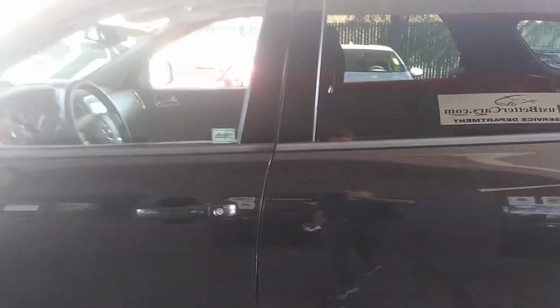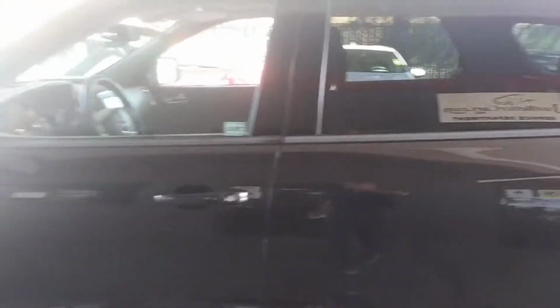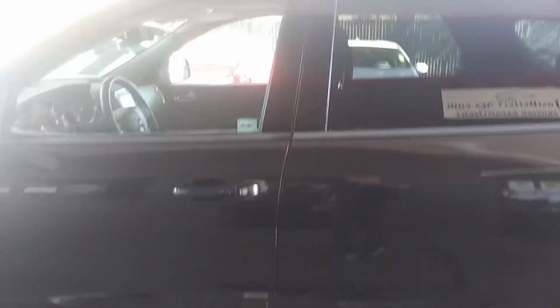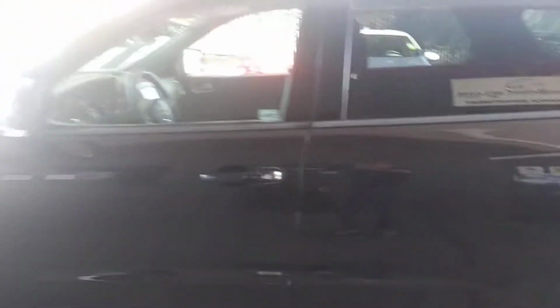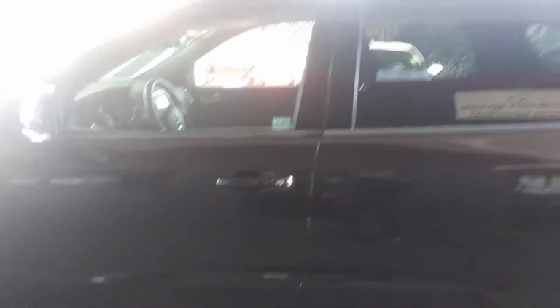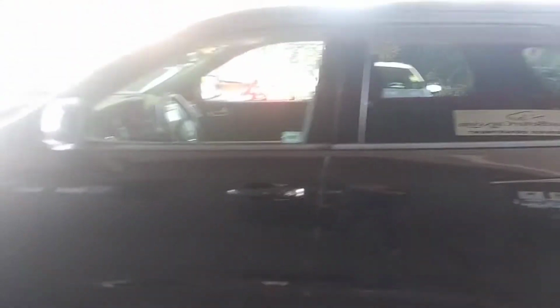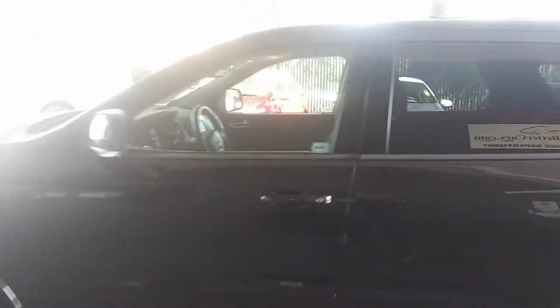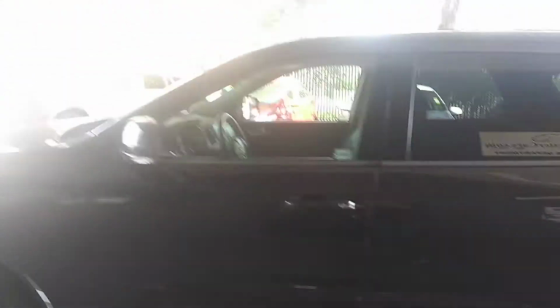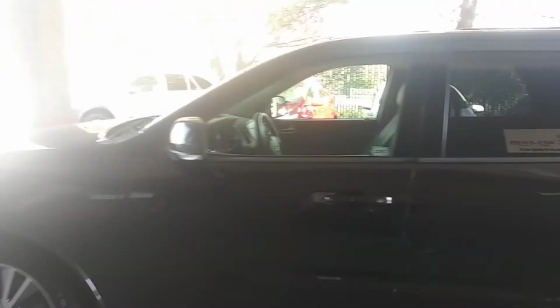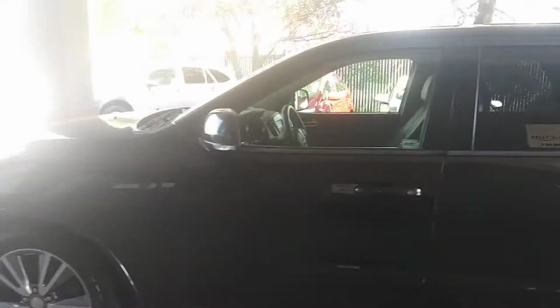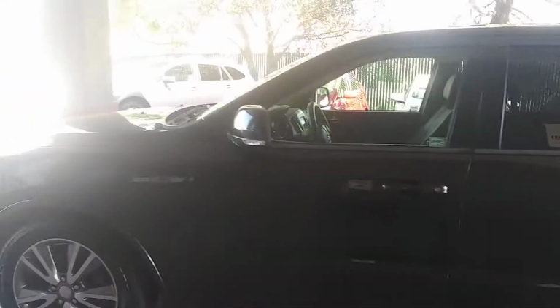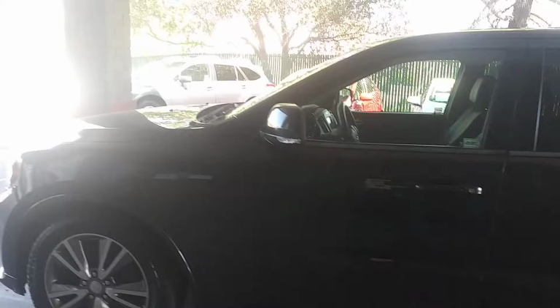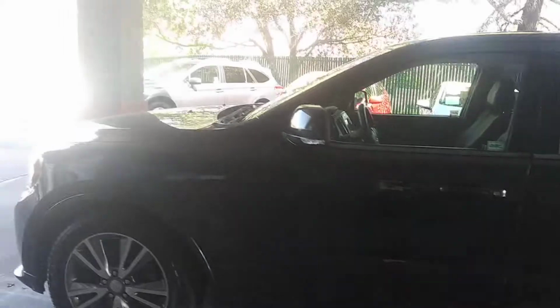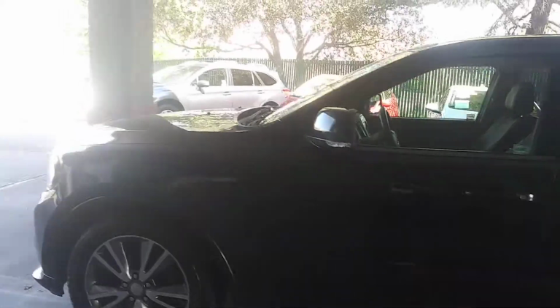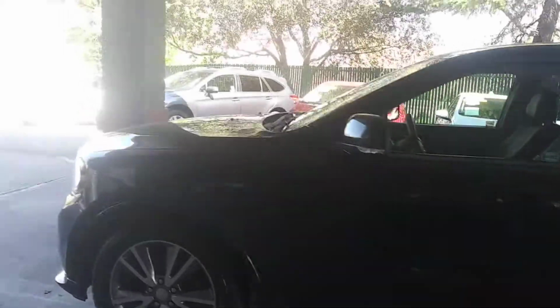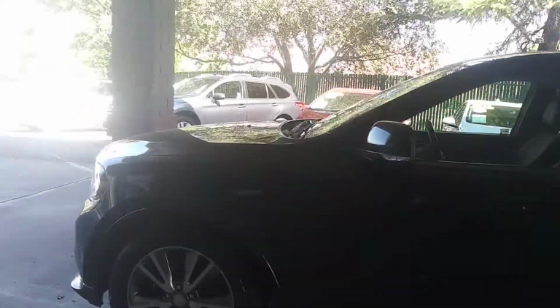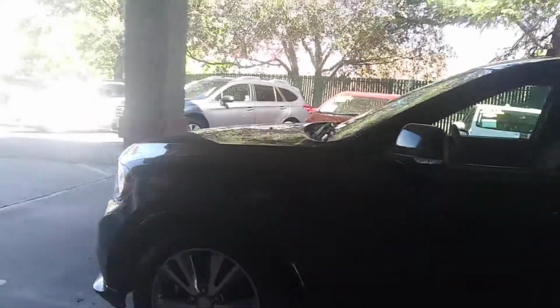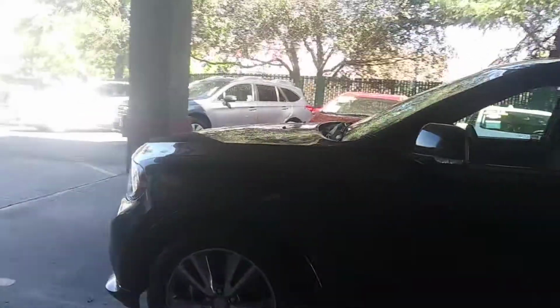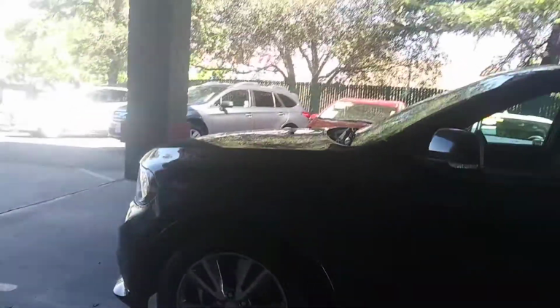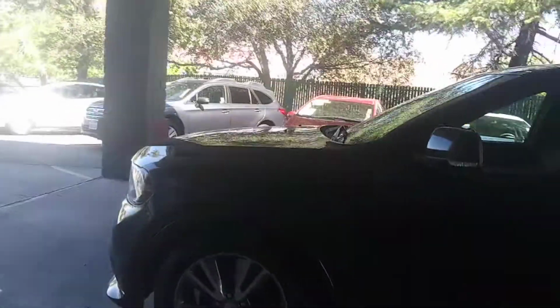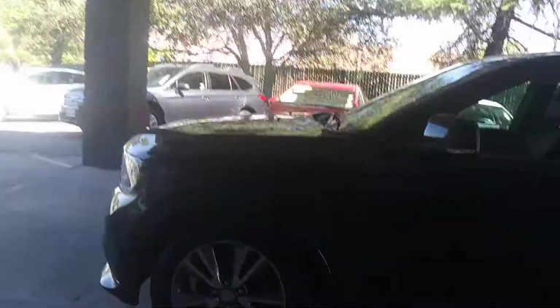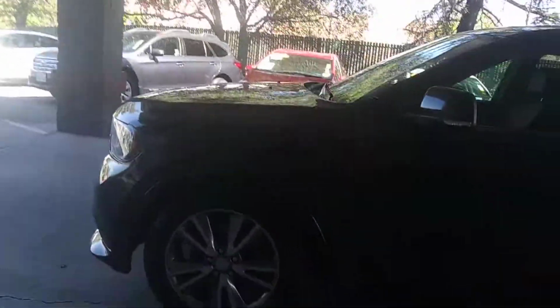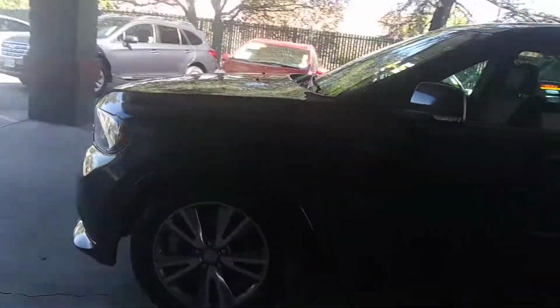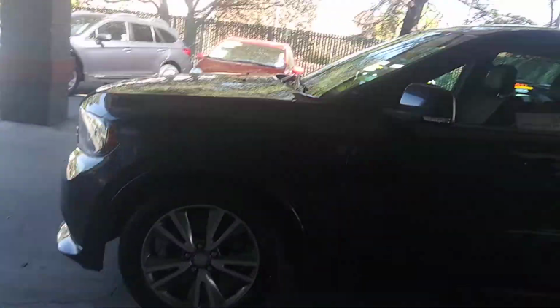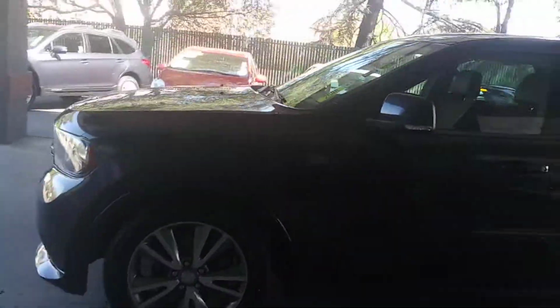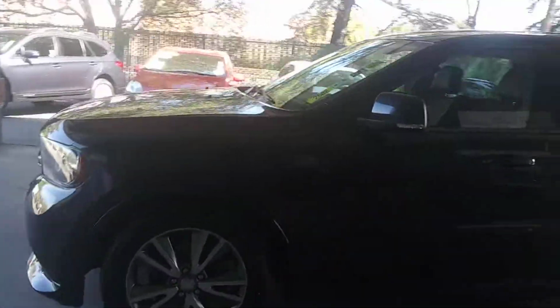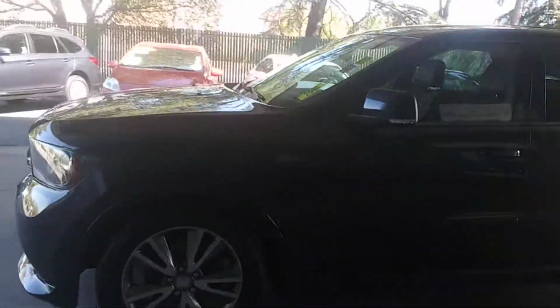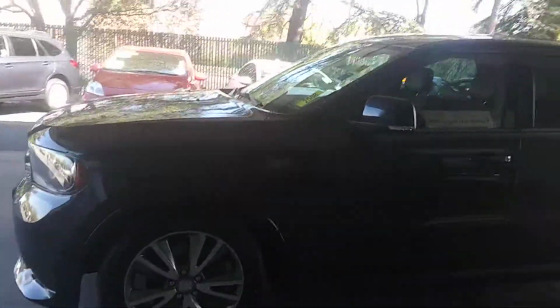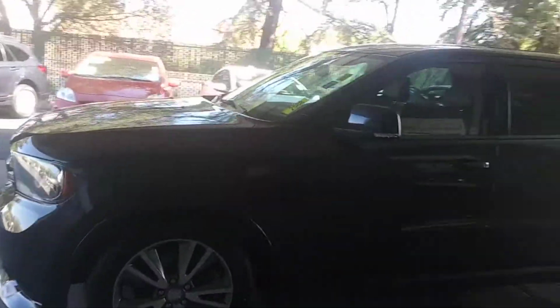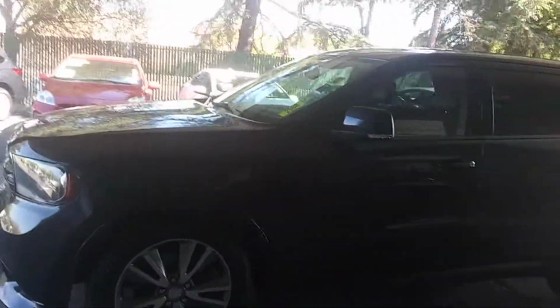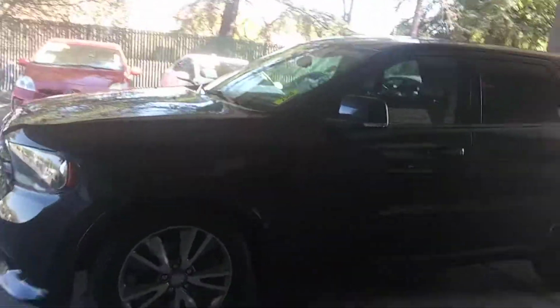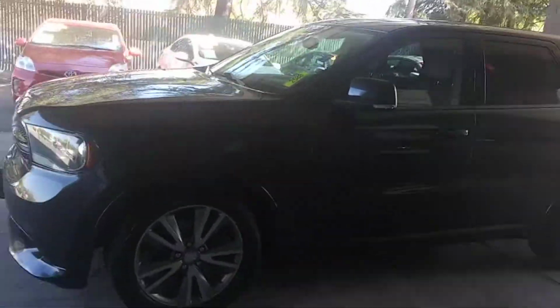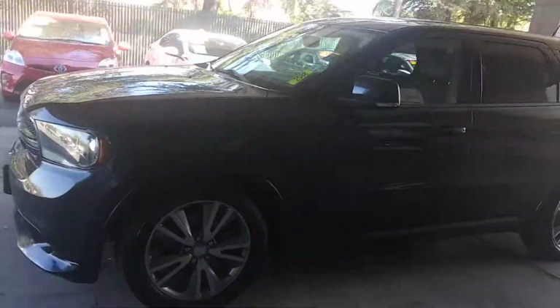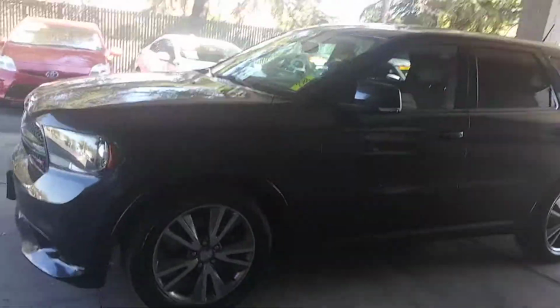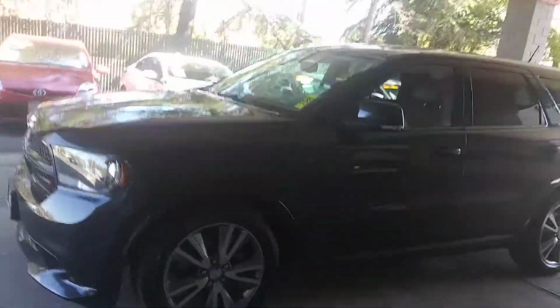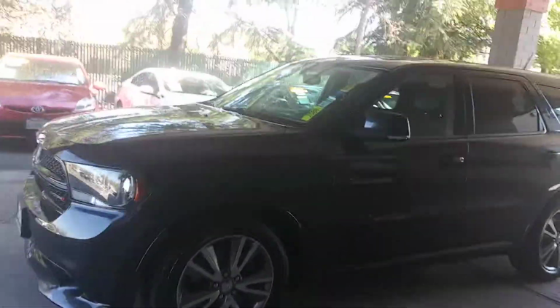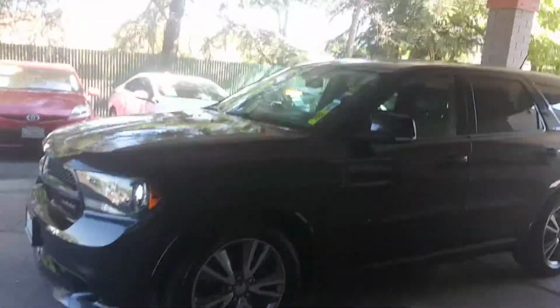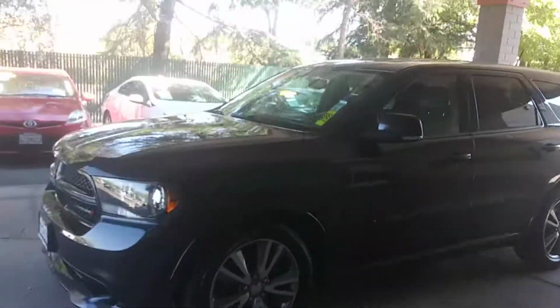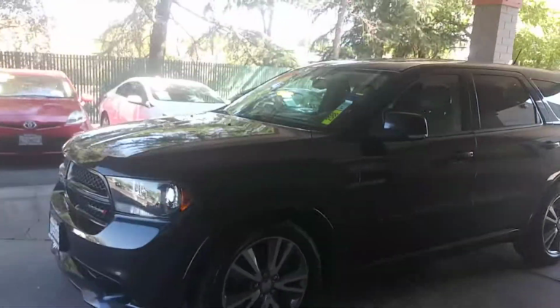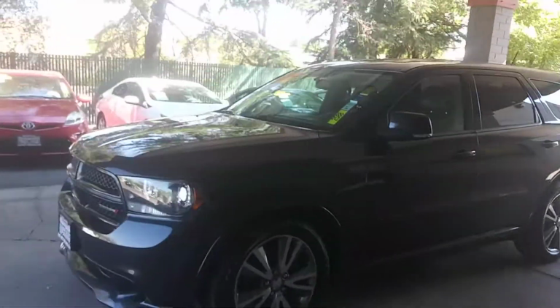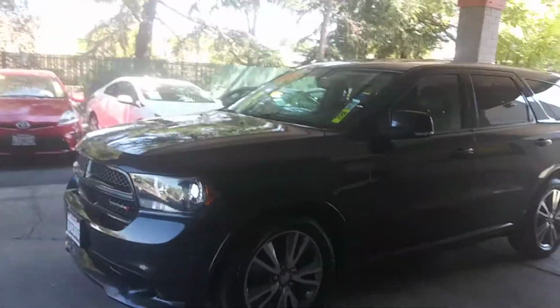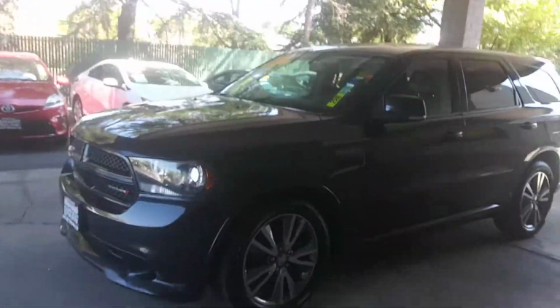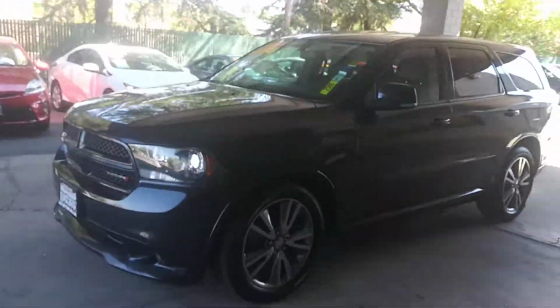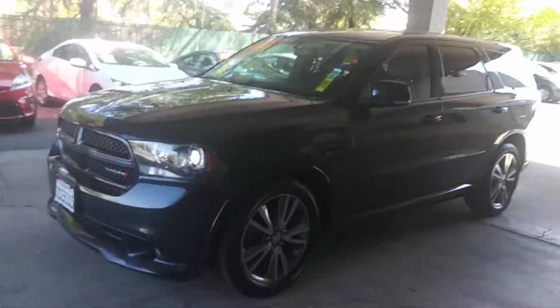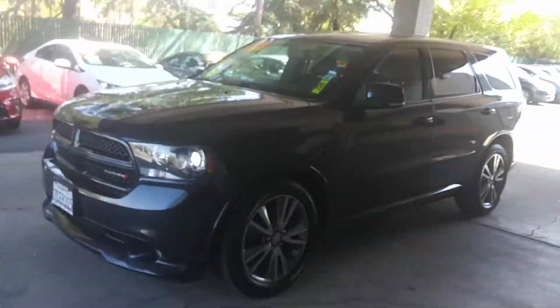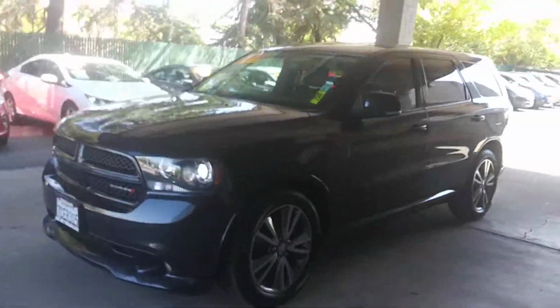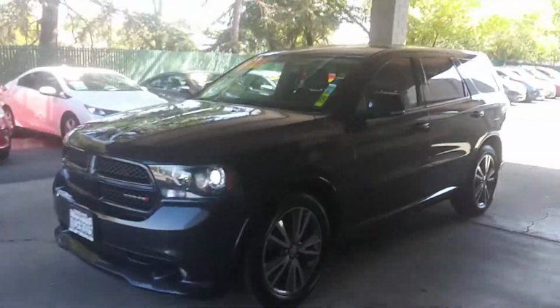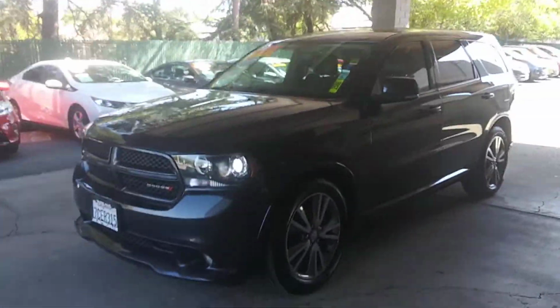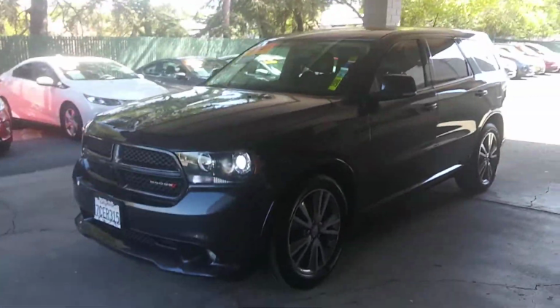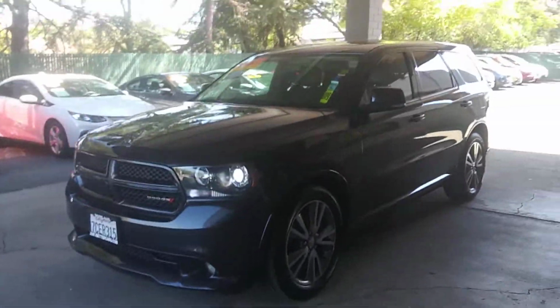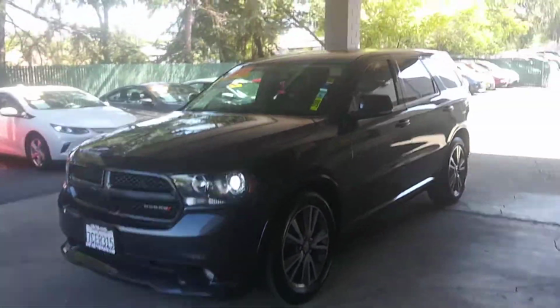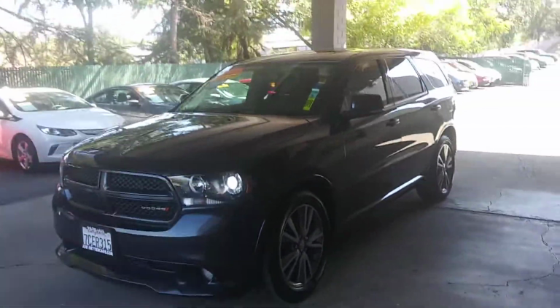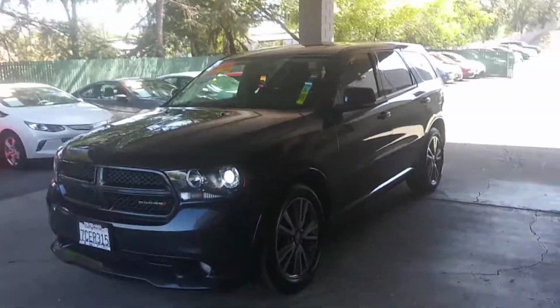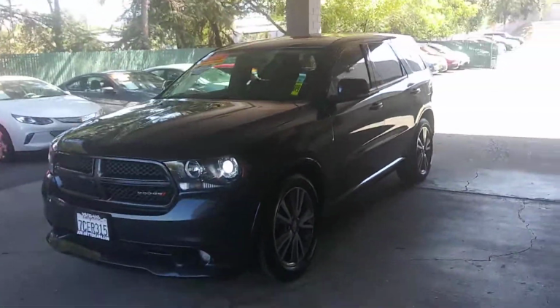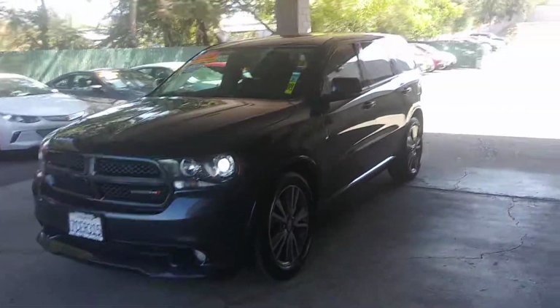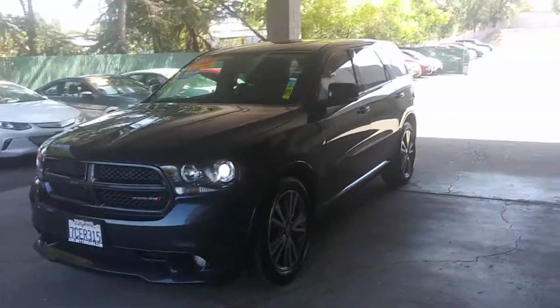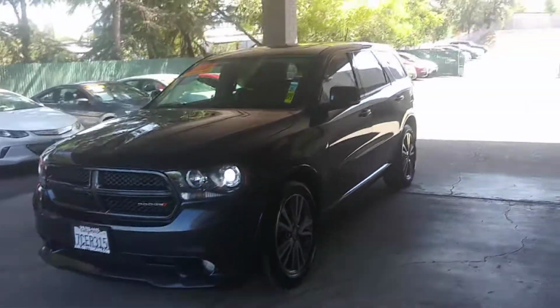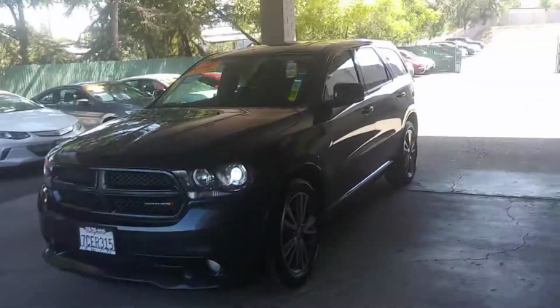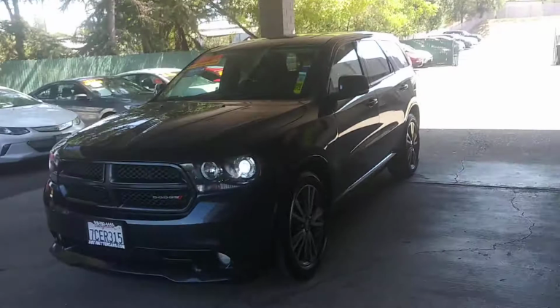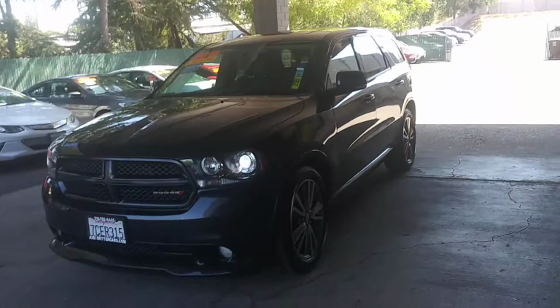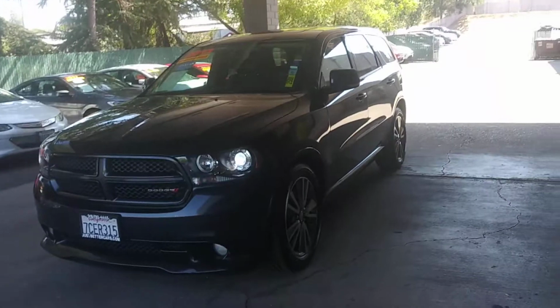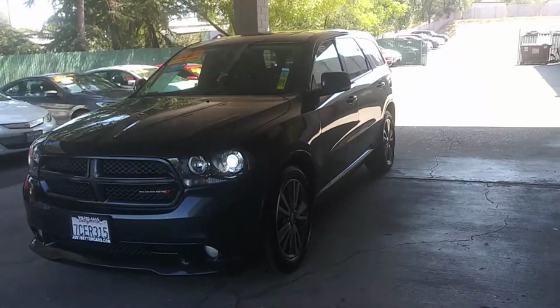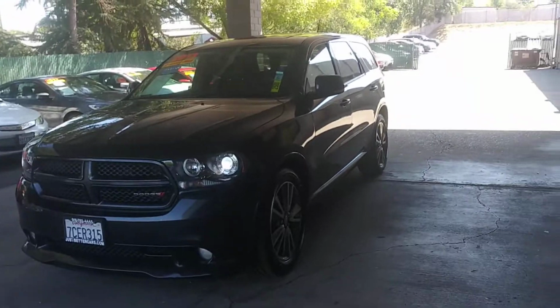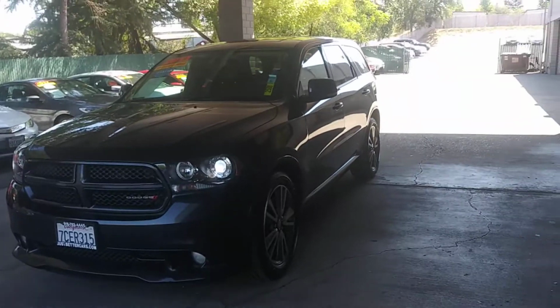Folks, we're at 901 Riverside here in Roseville. Come on out here before somebody grabs this beauty. Thanks so much.